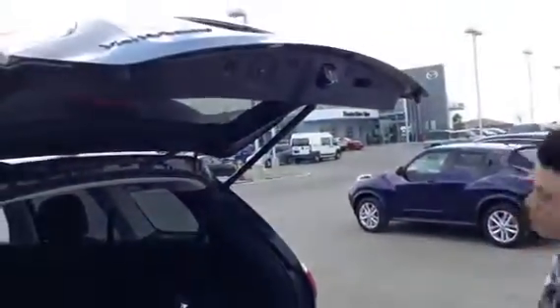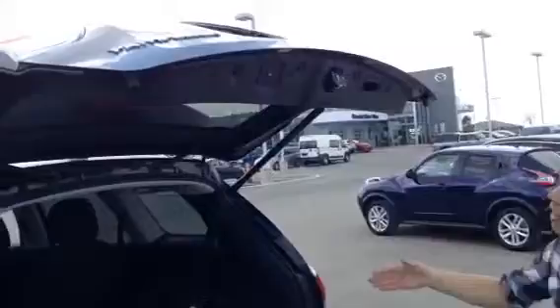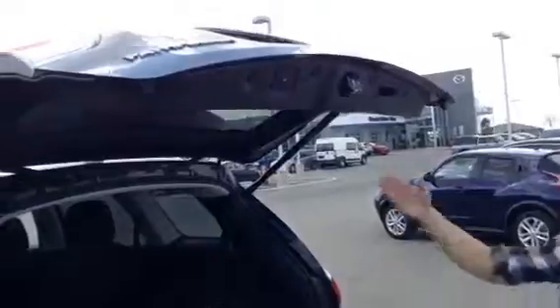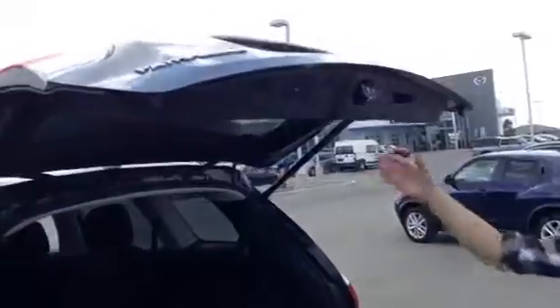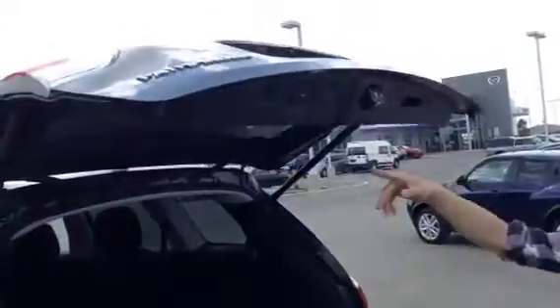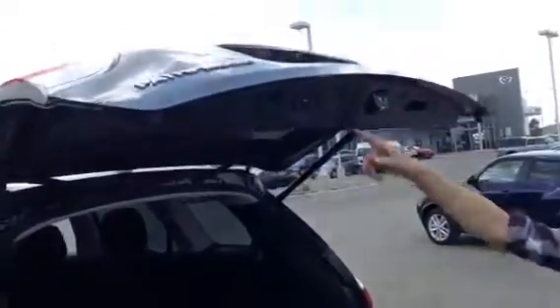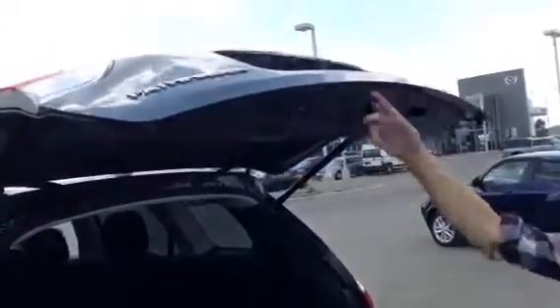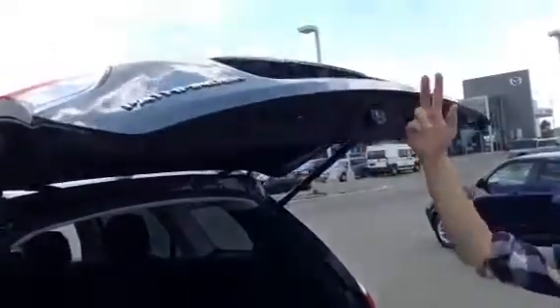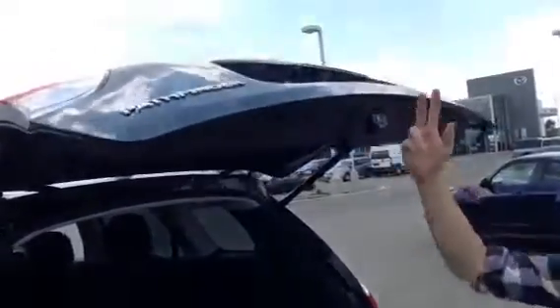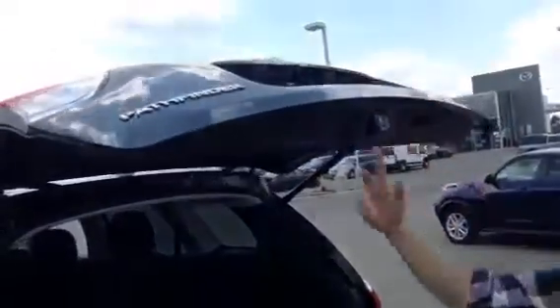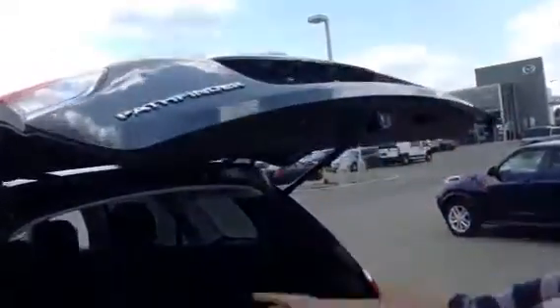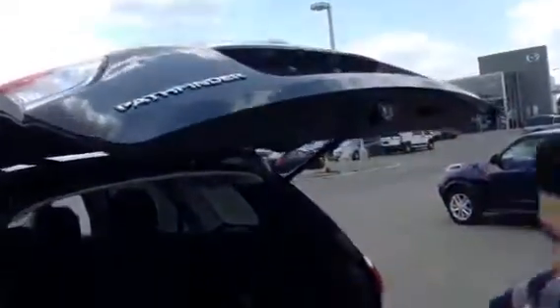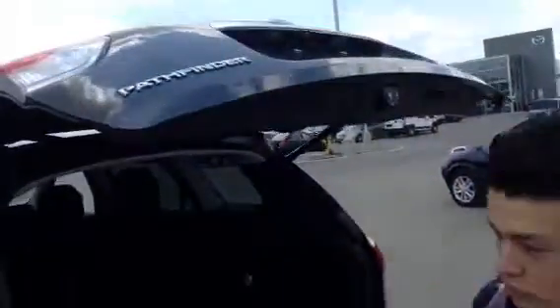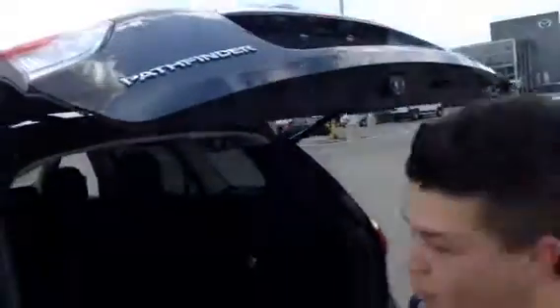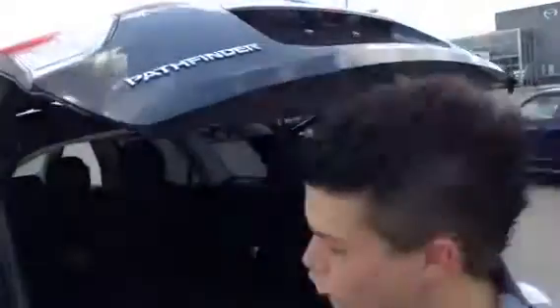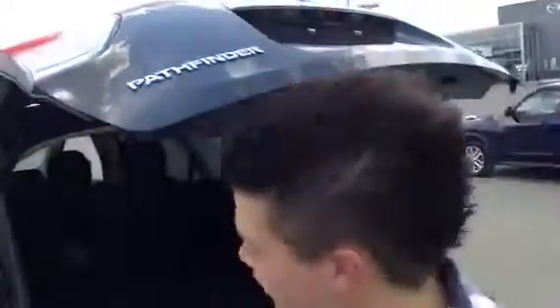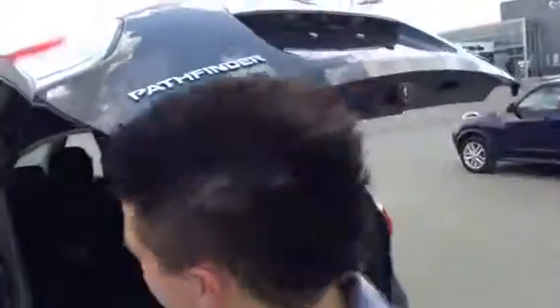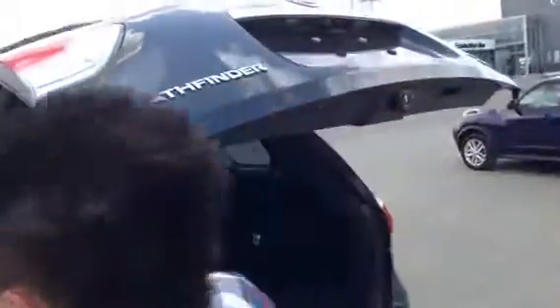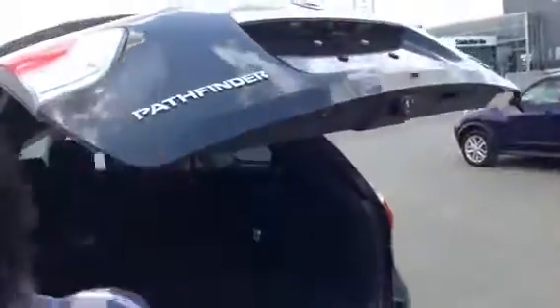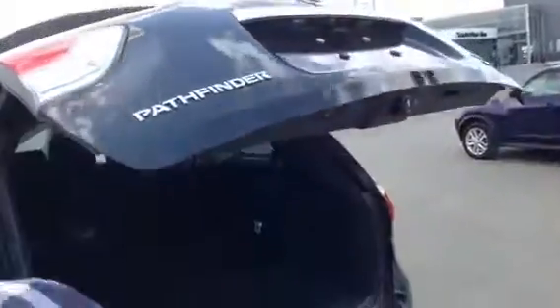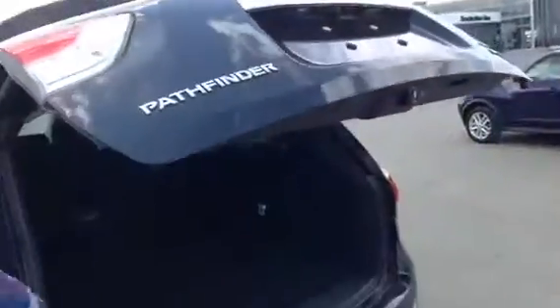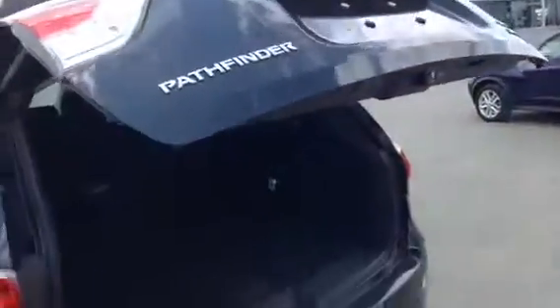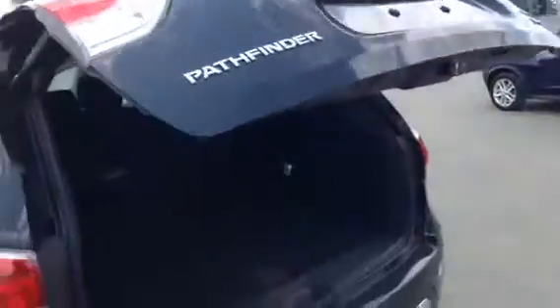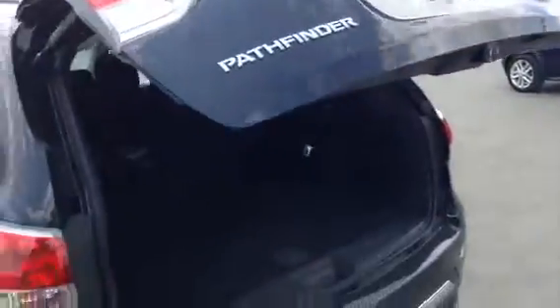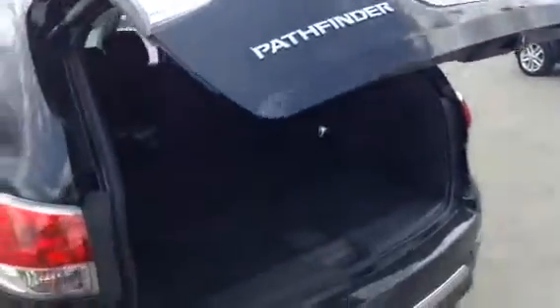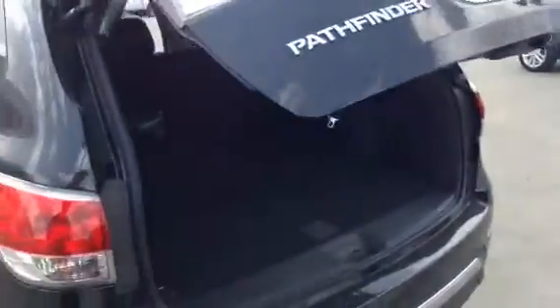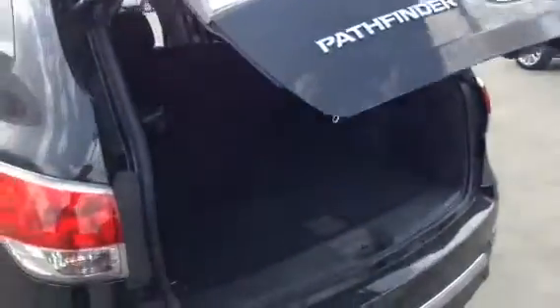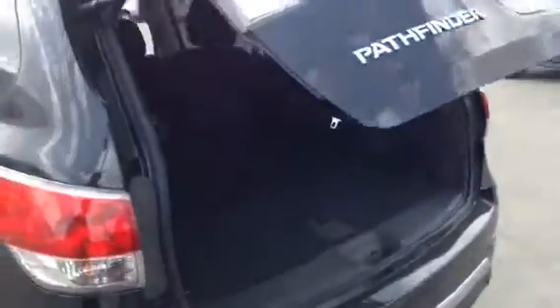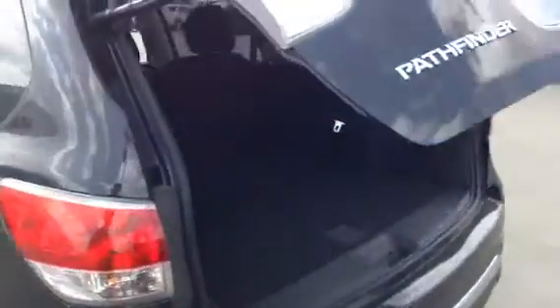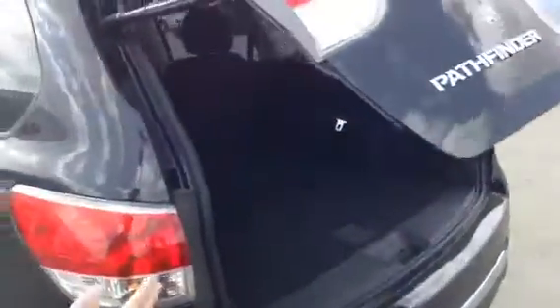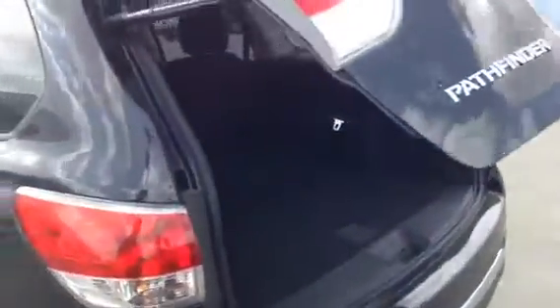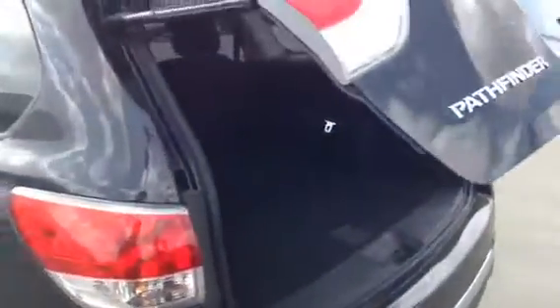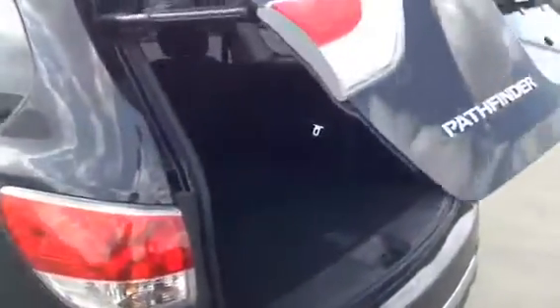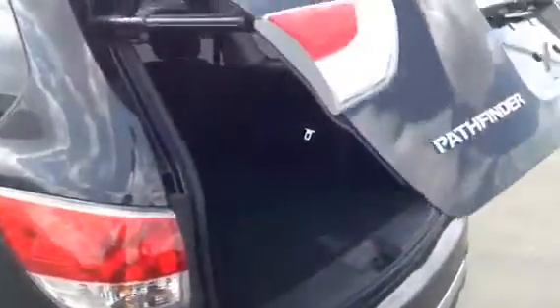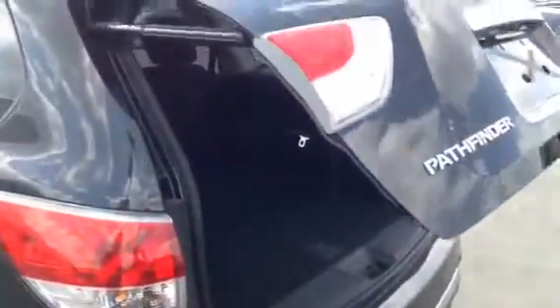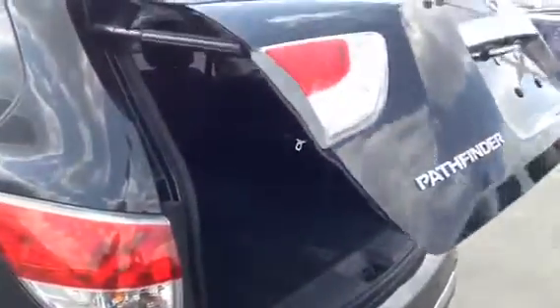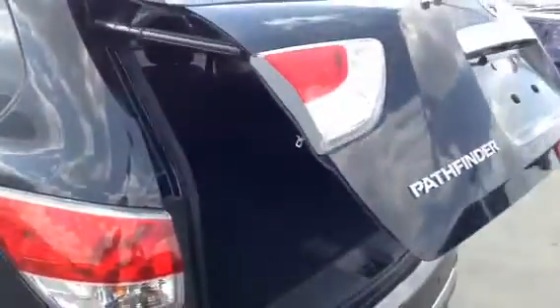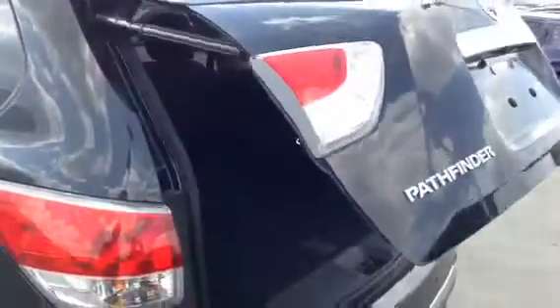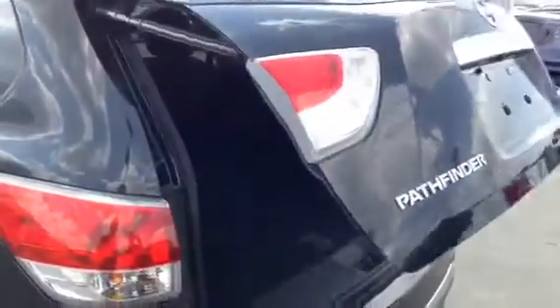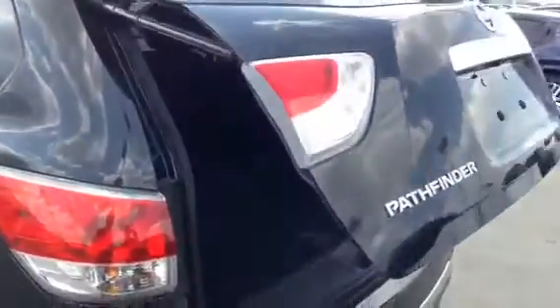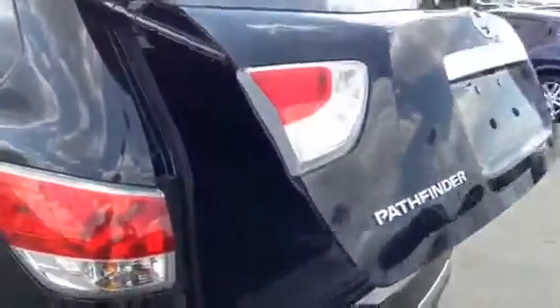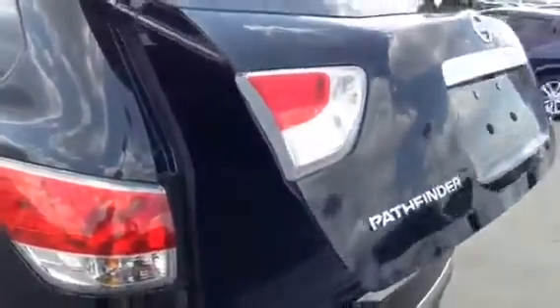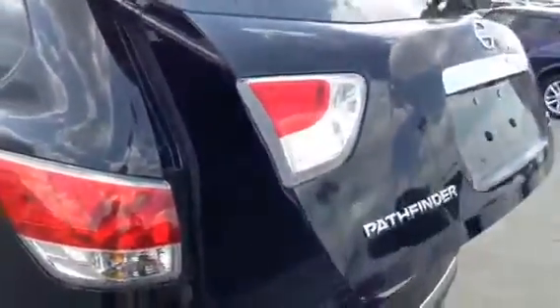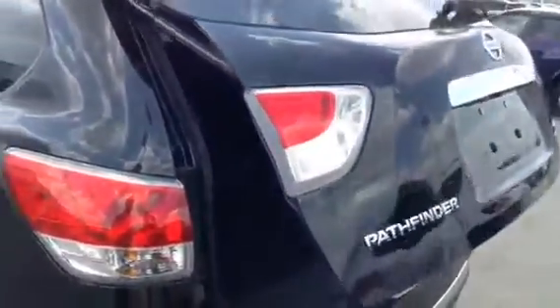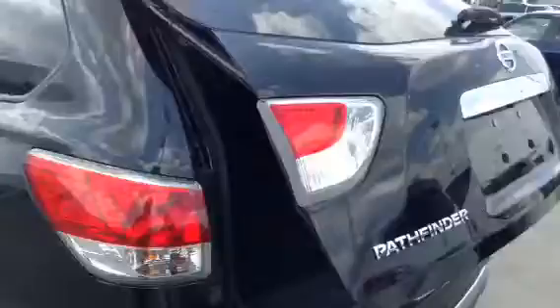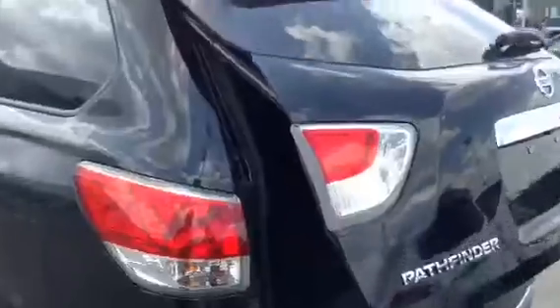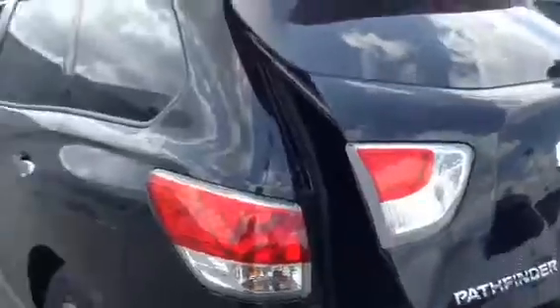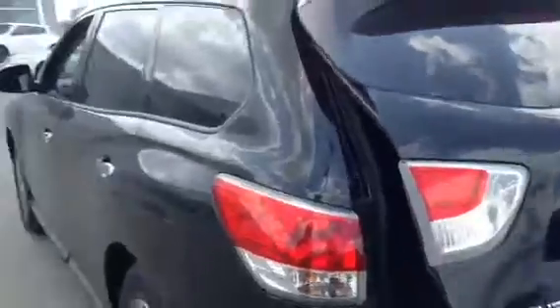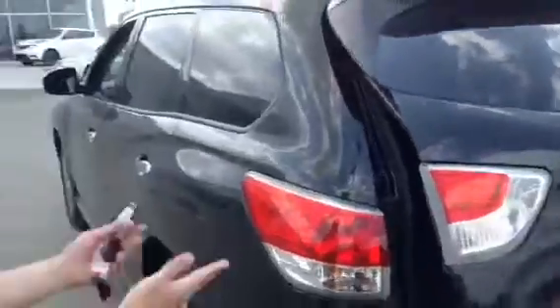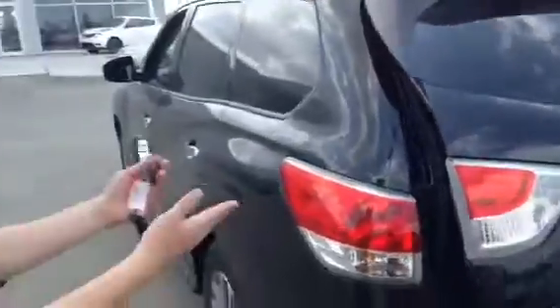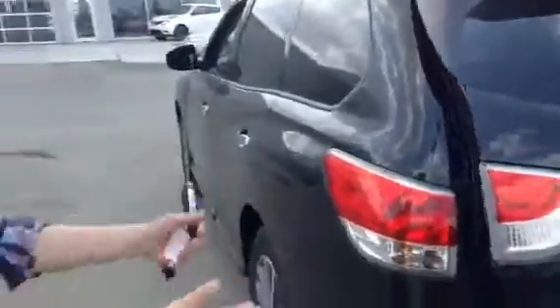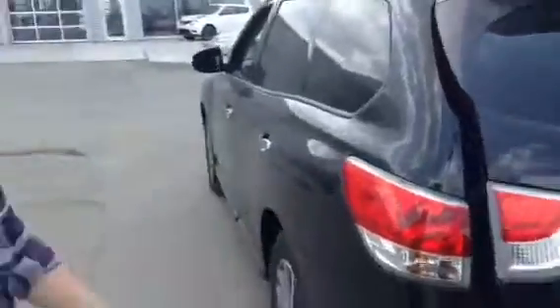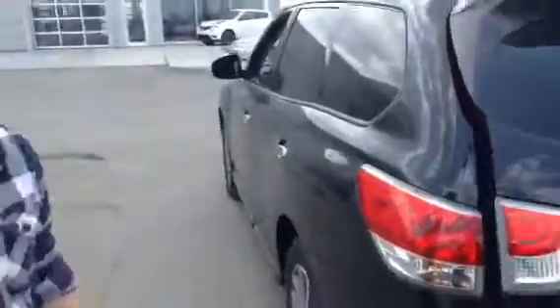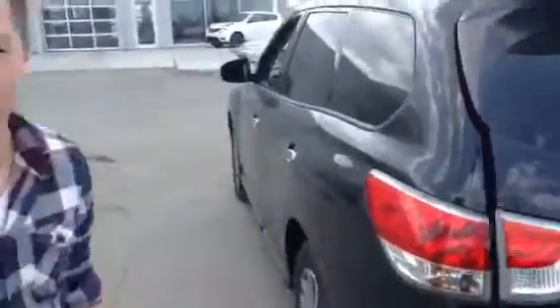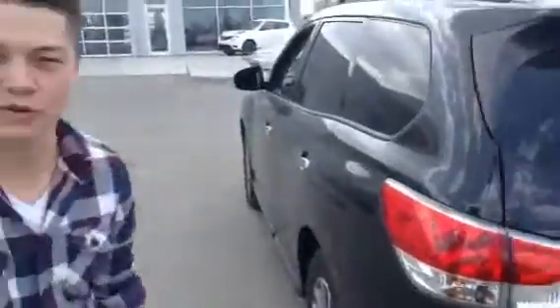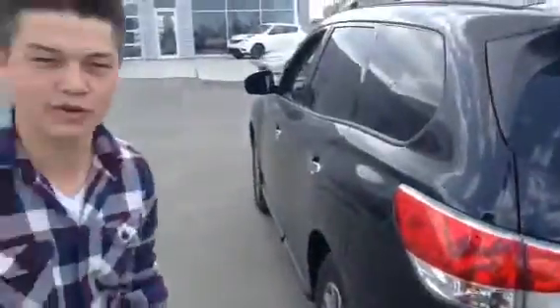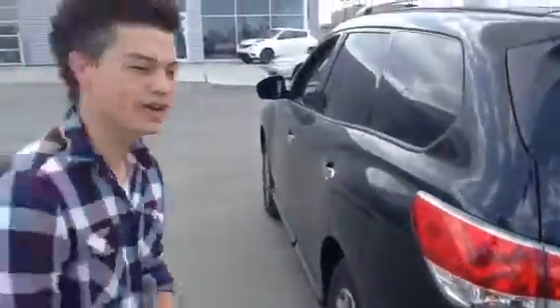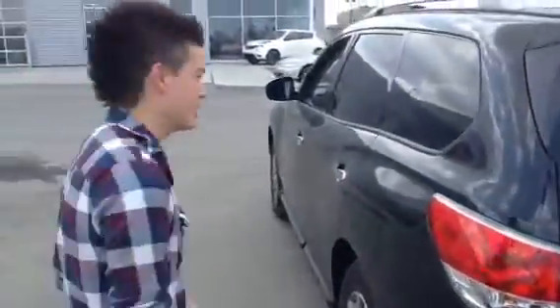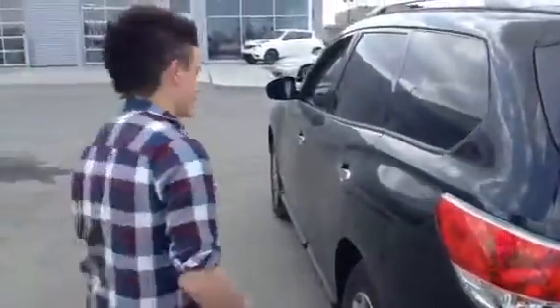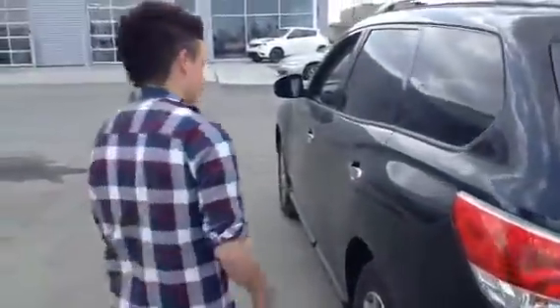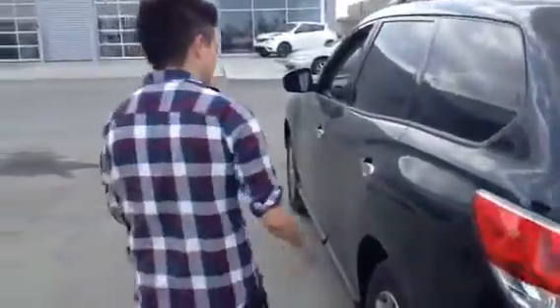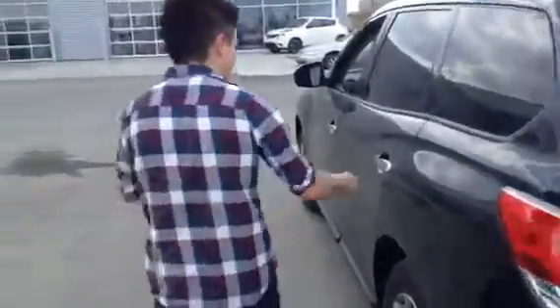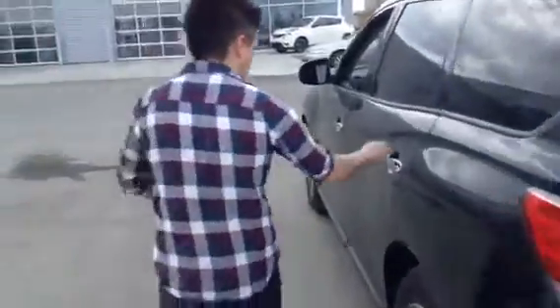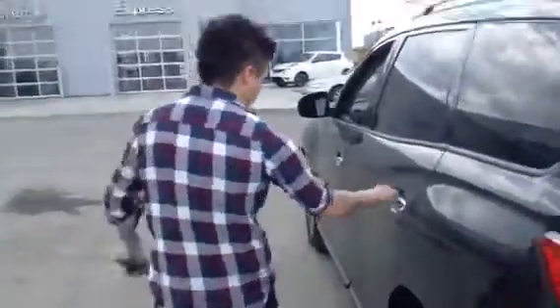Power liftgate — you just hit the button and it'll come right down. It comes down a little slow, but that's just in case you can throw your last stuff in there before it comes down on you.